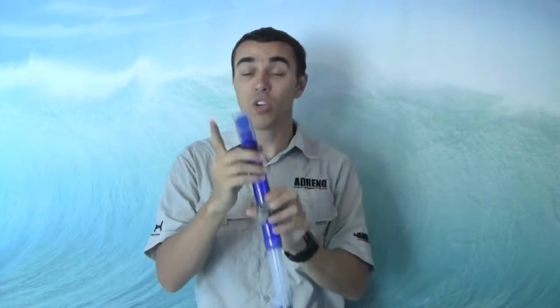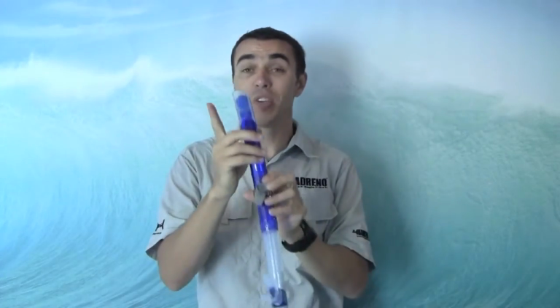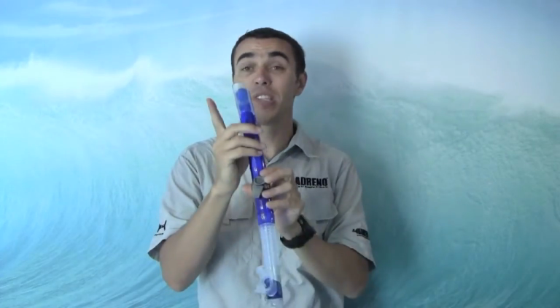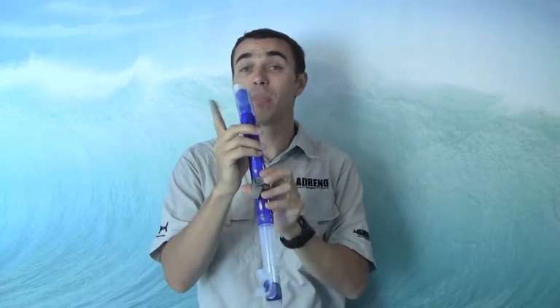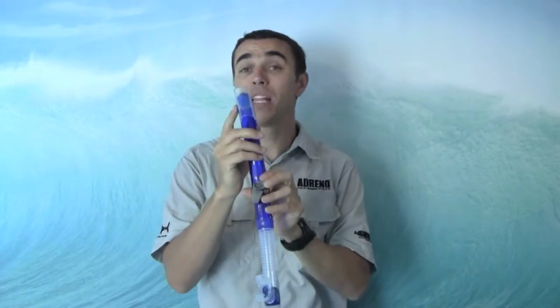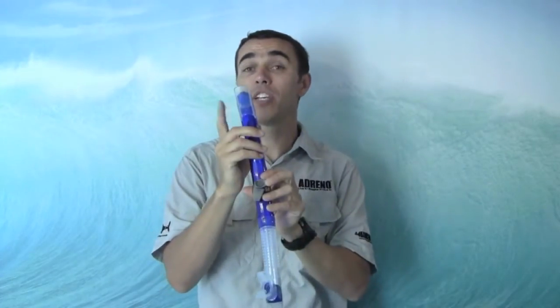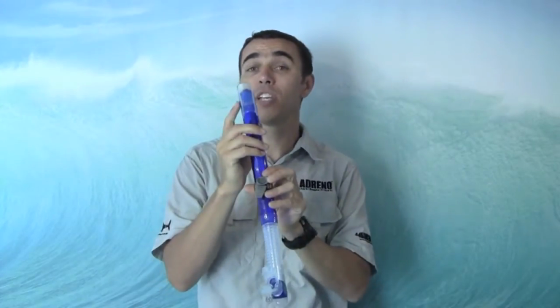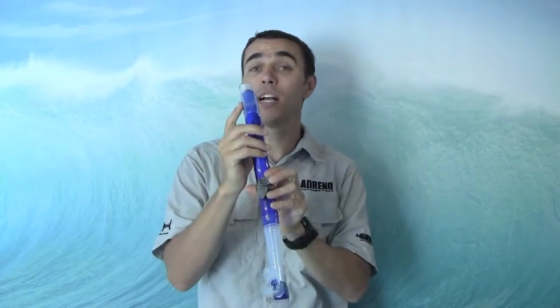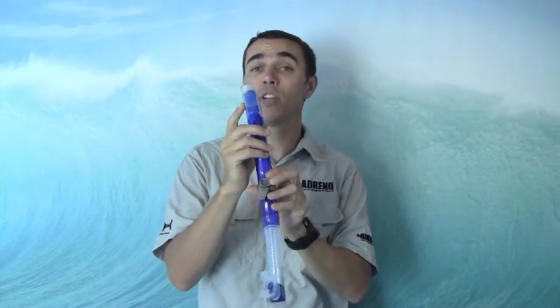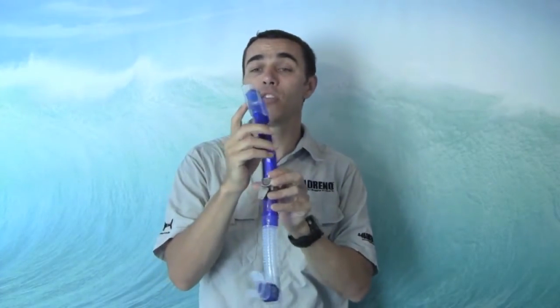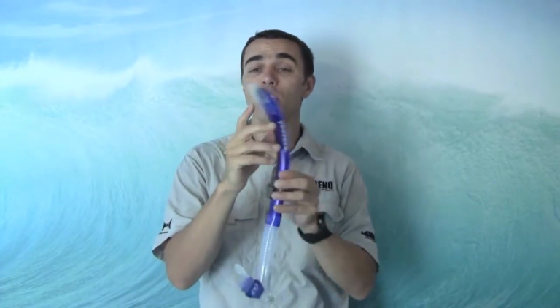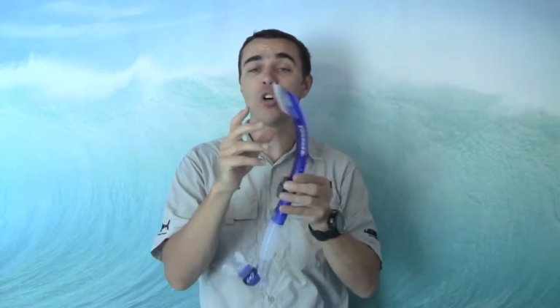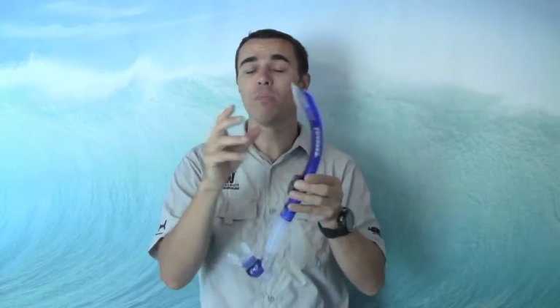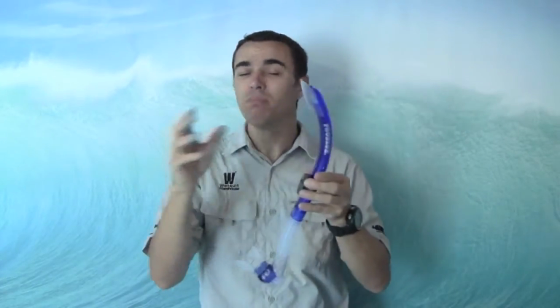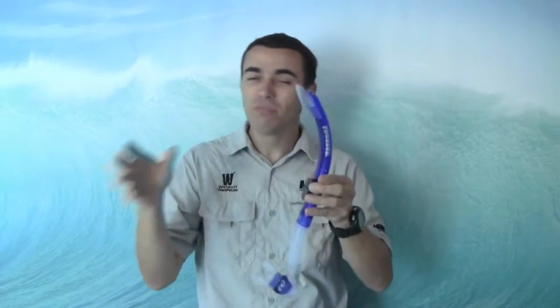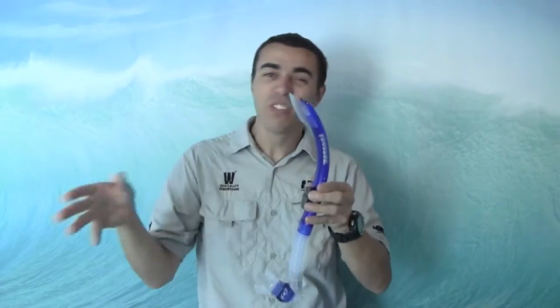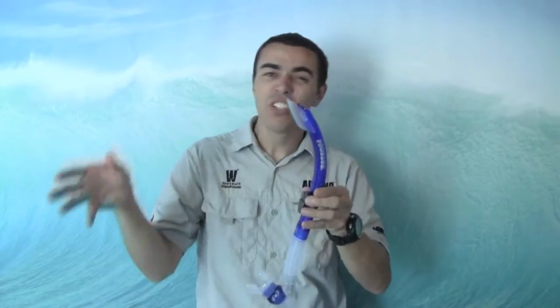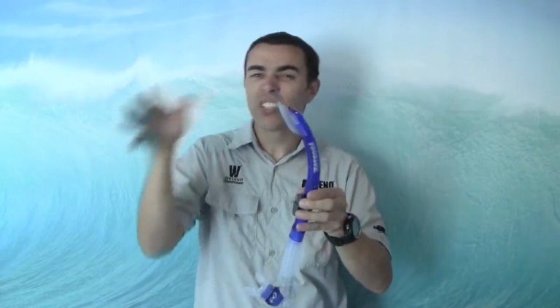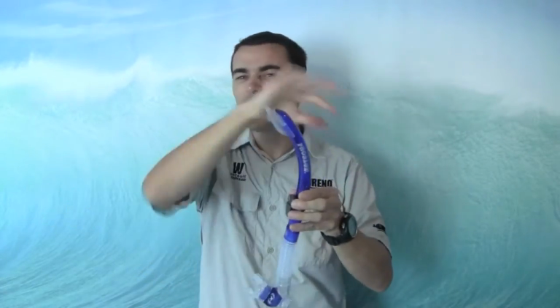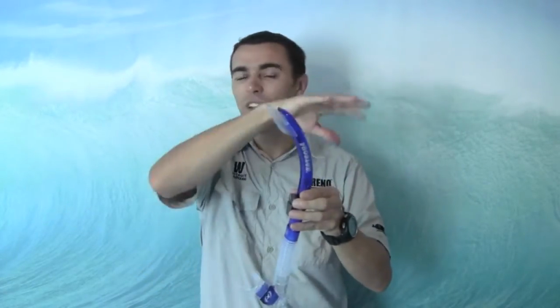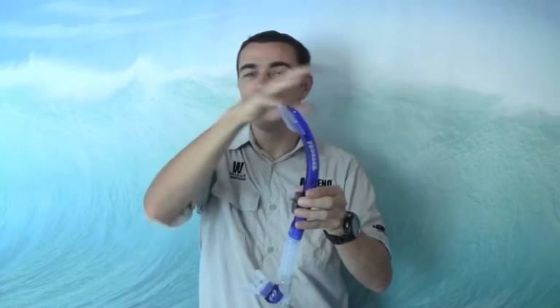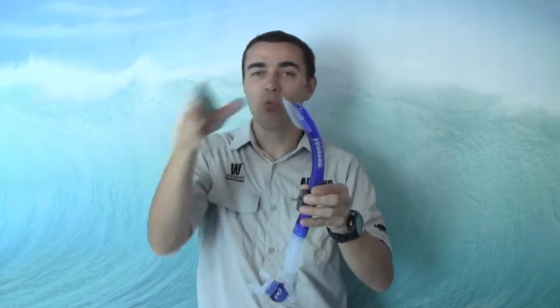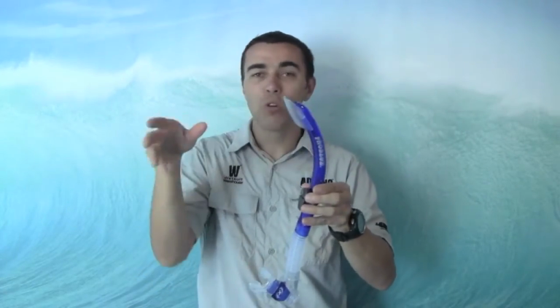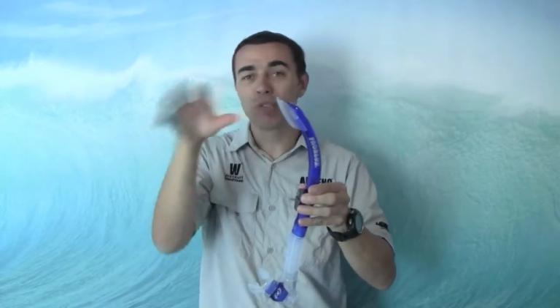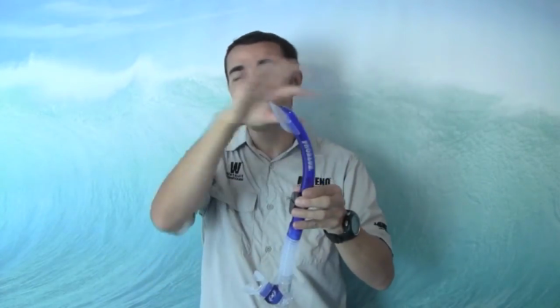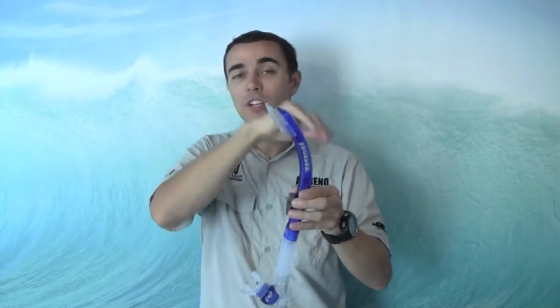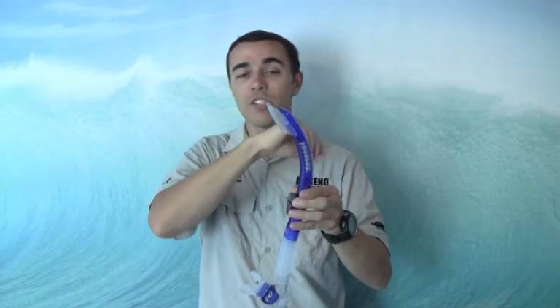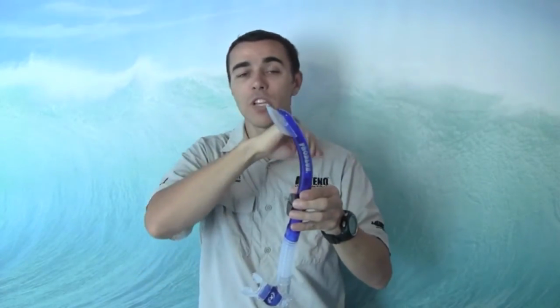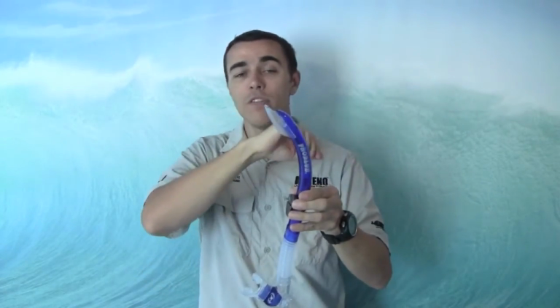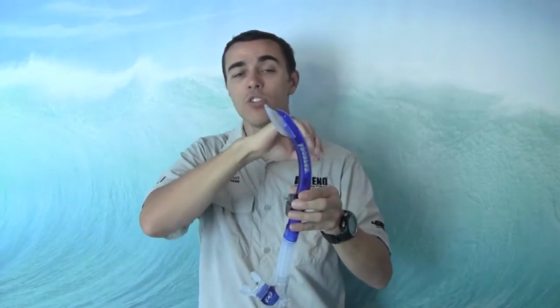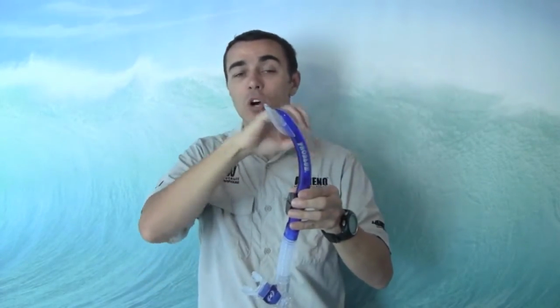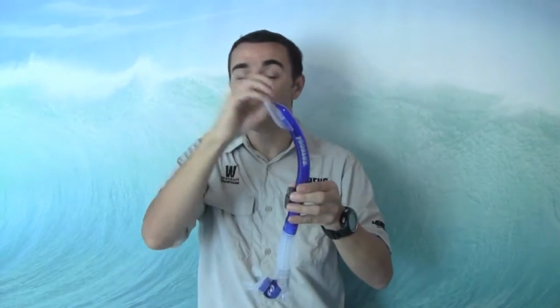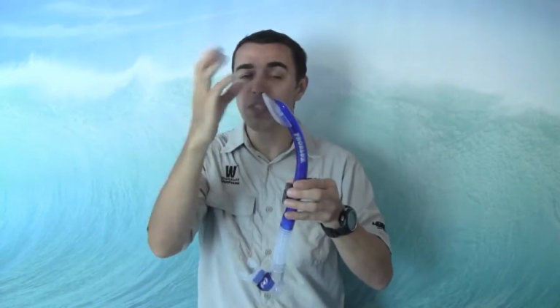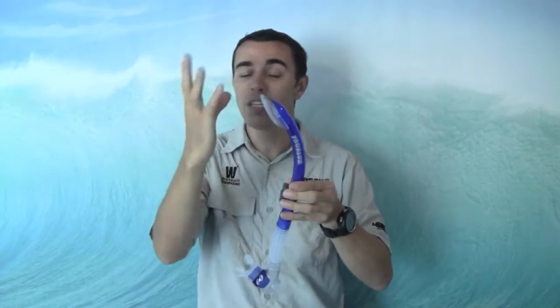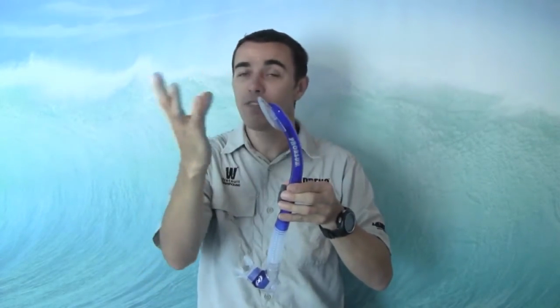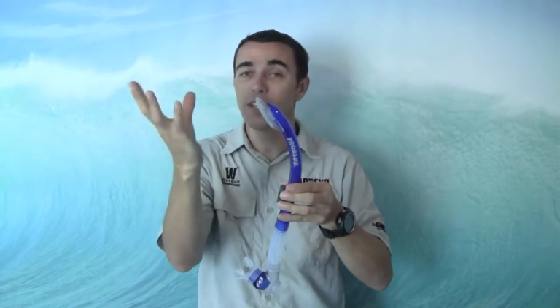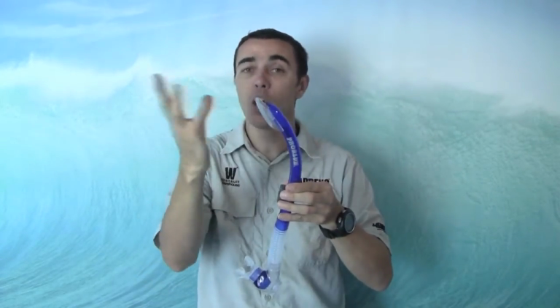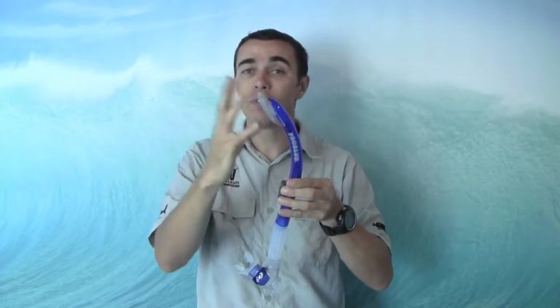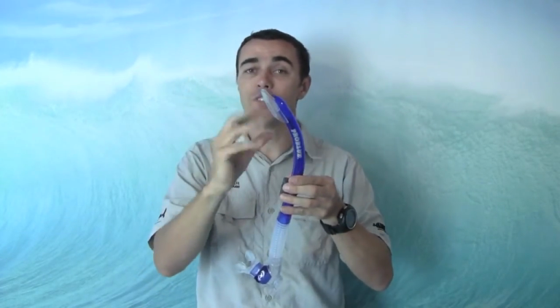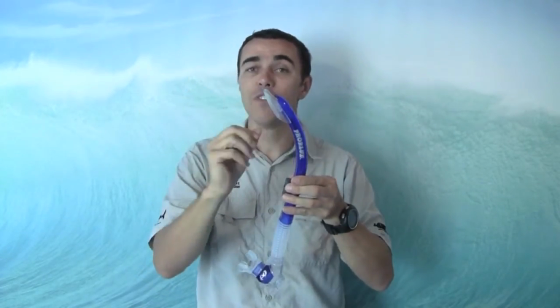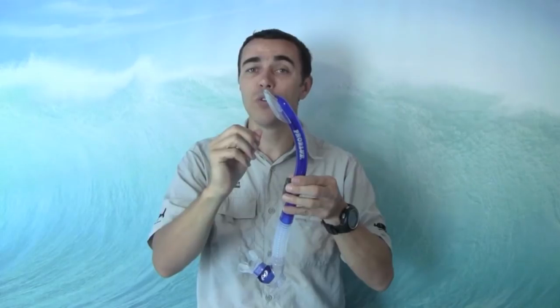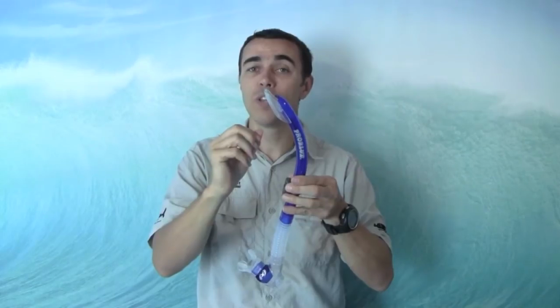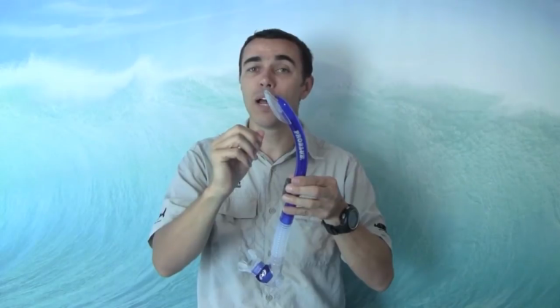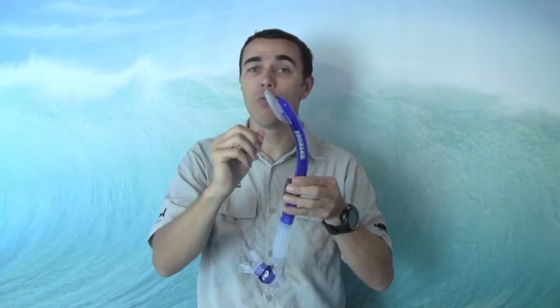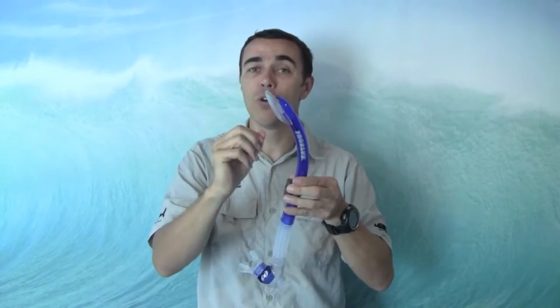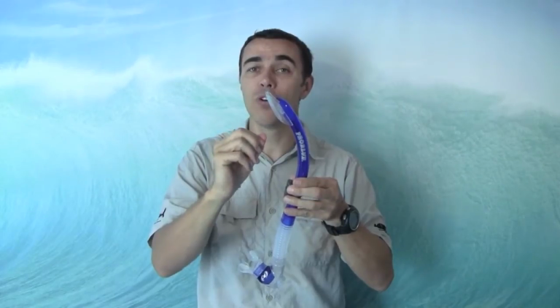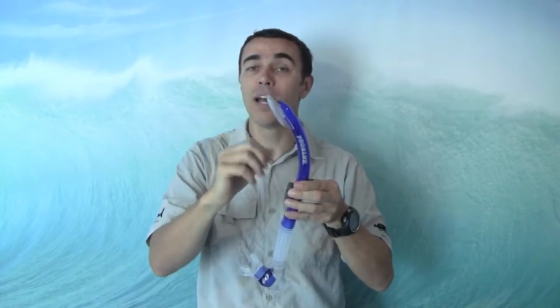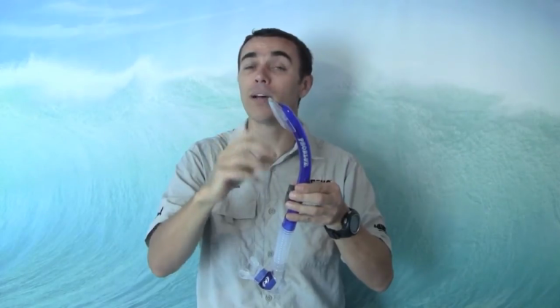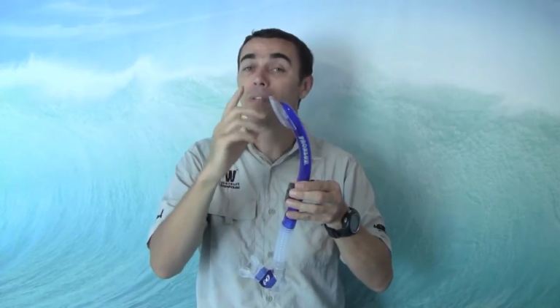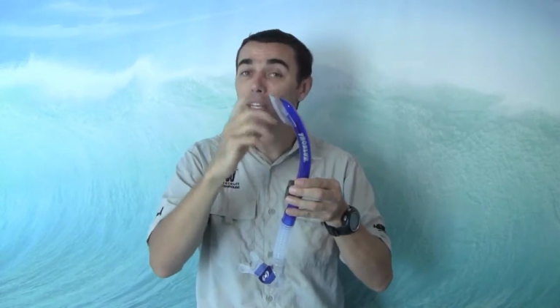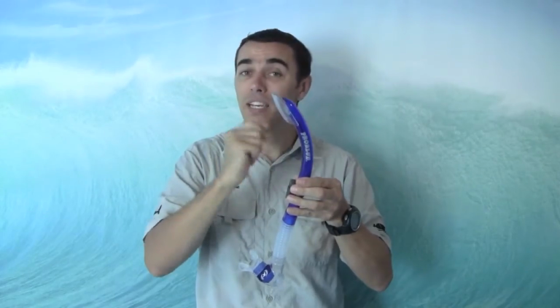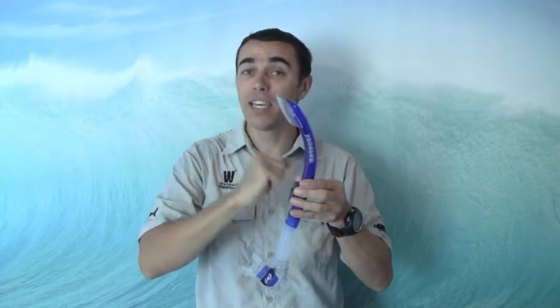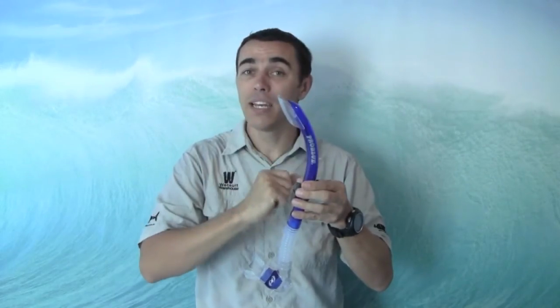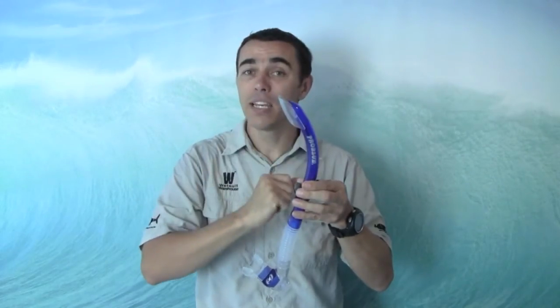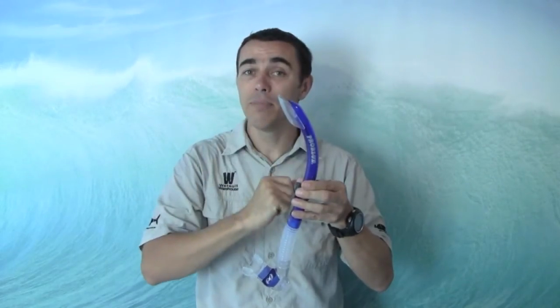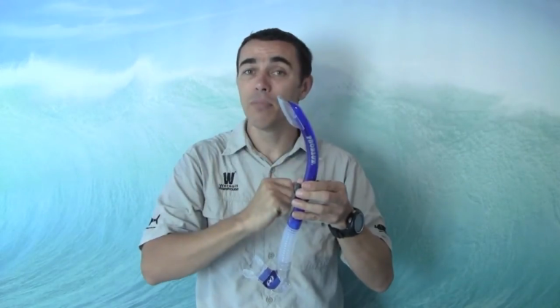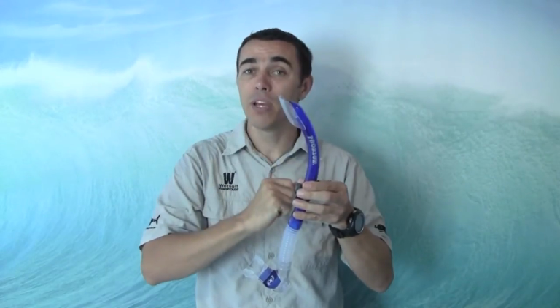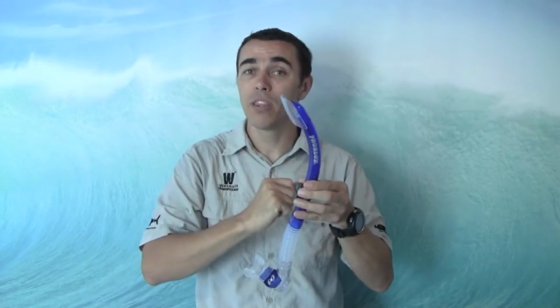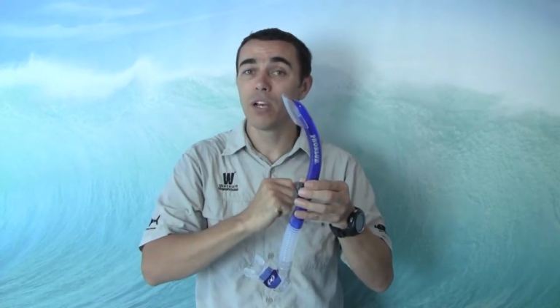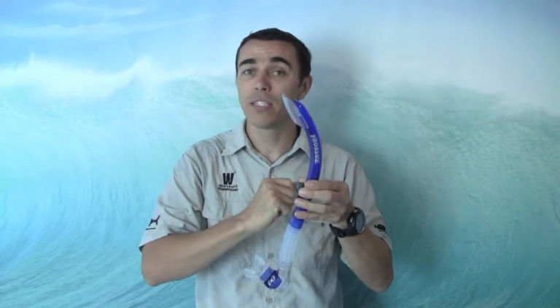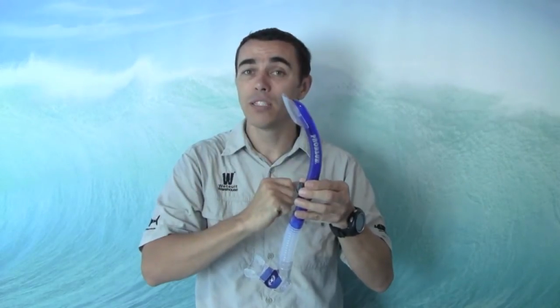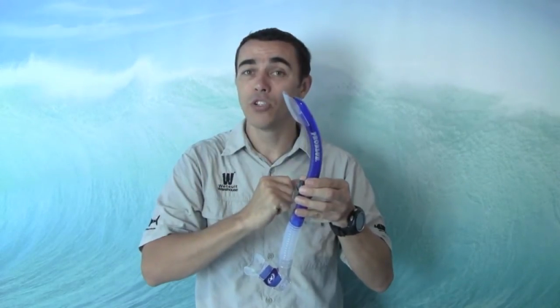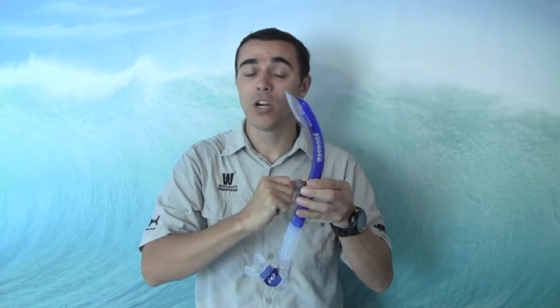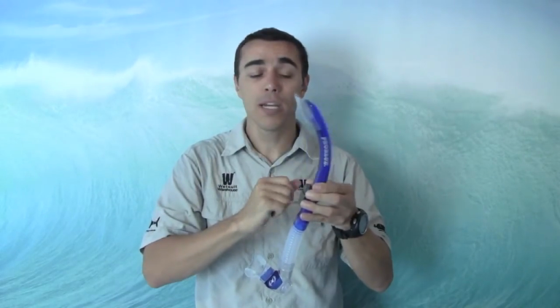Got your splash guard on the top — if any water splashes over the top, it definitely helps to filter that water out and keep your breath nice and dry.